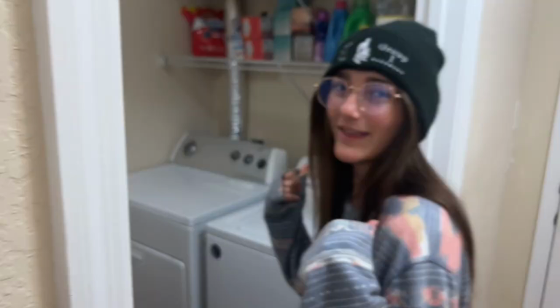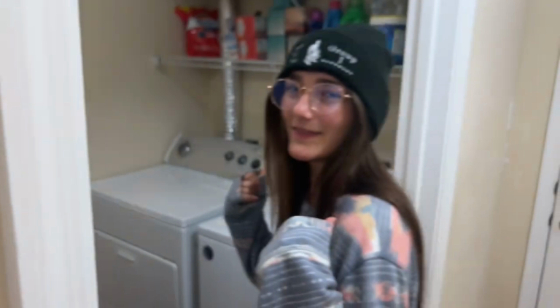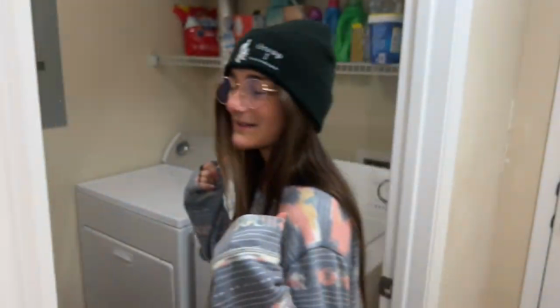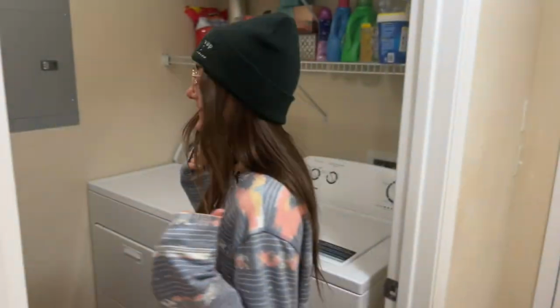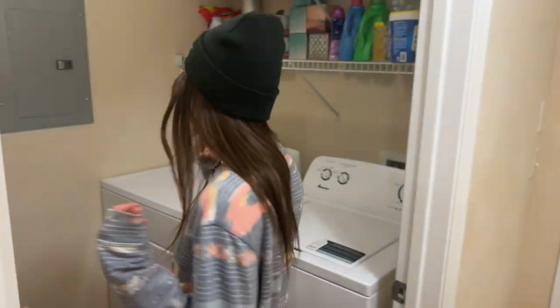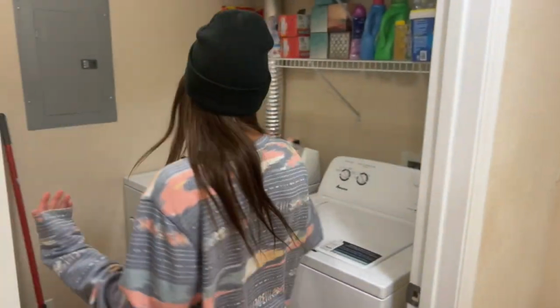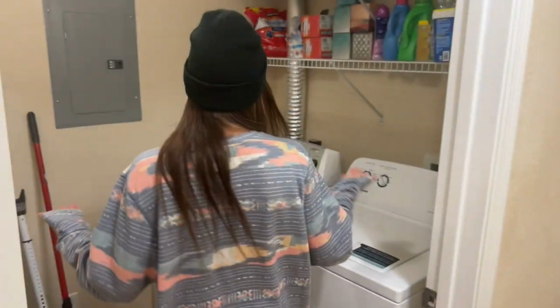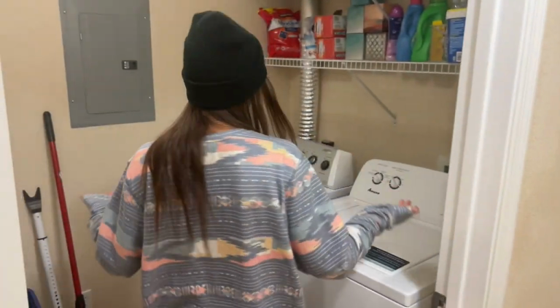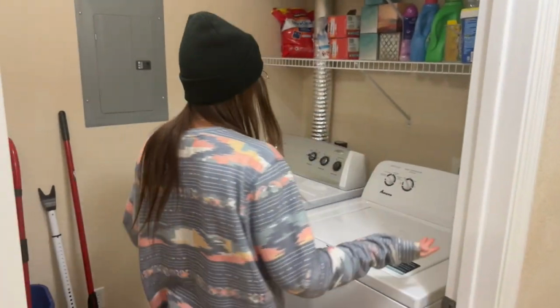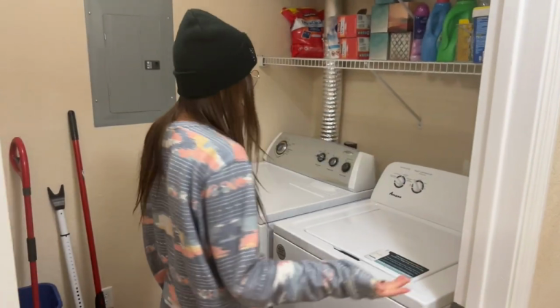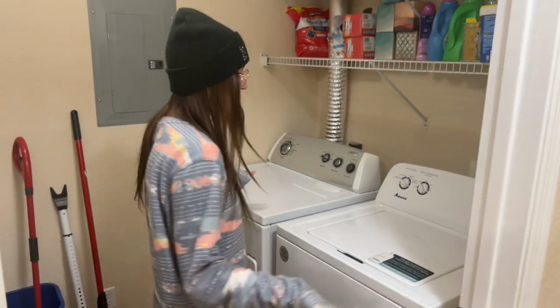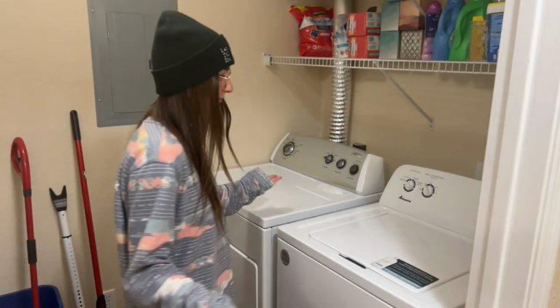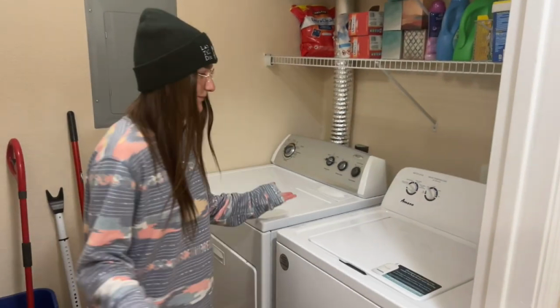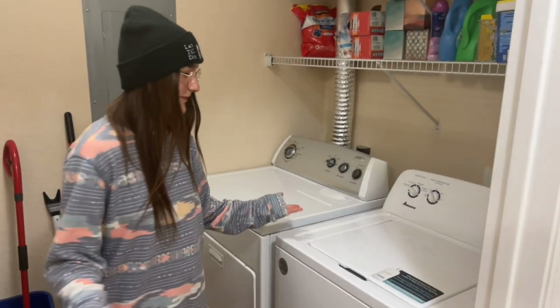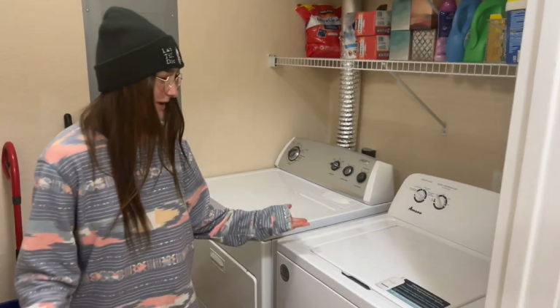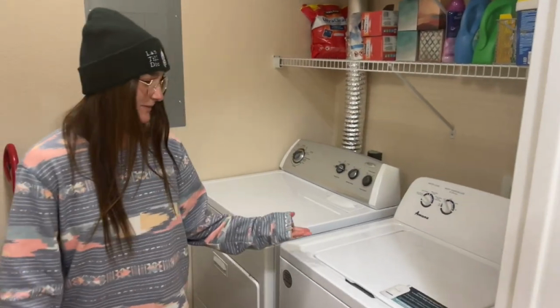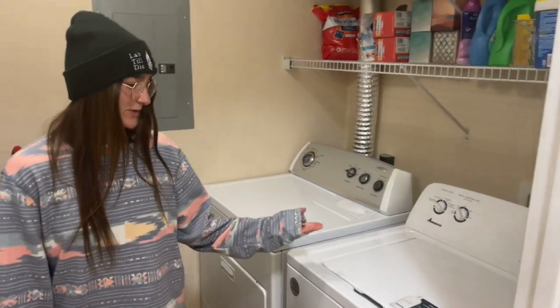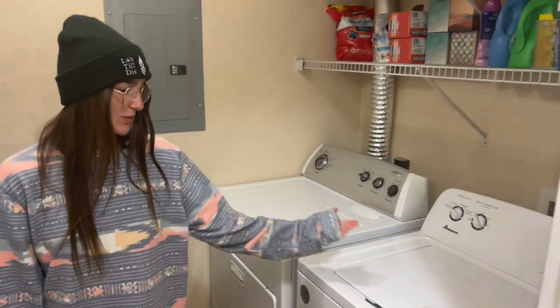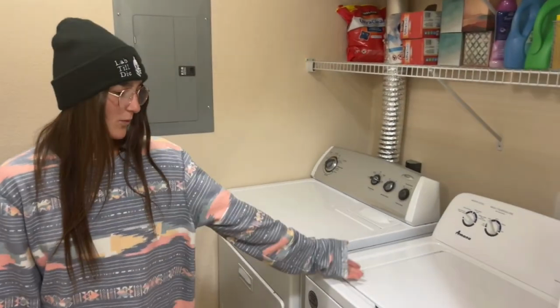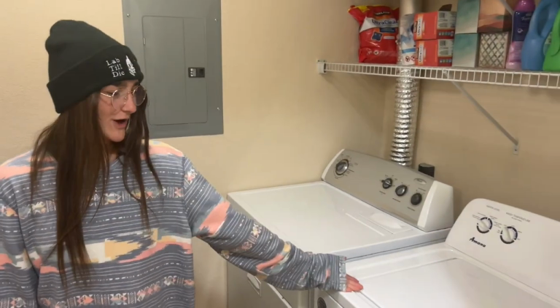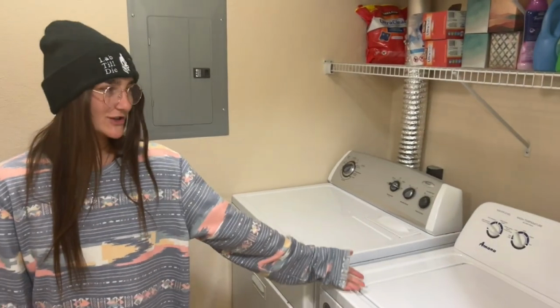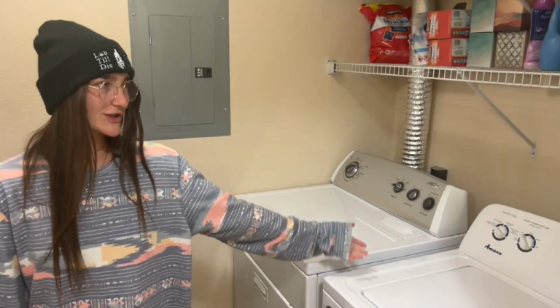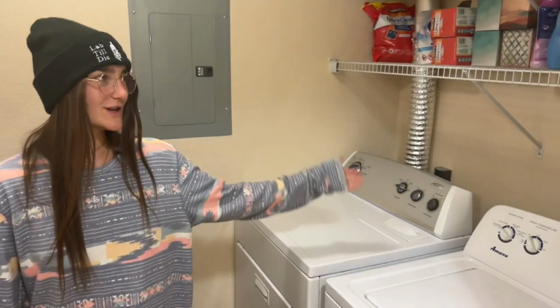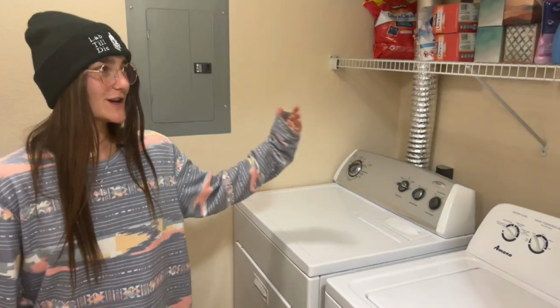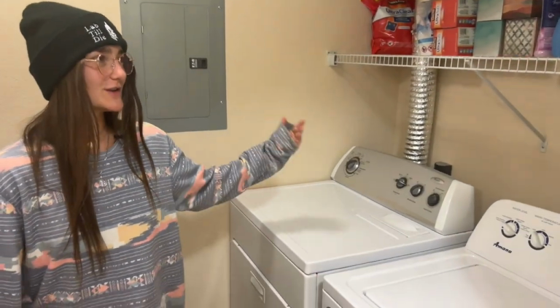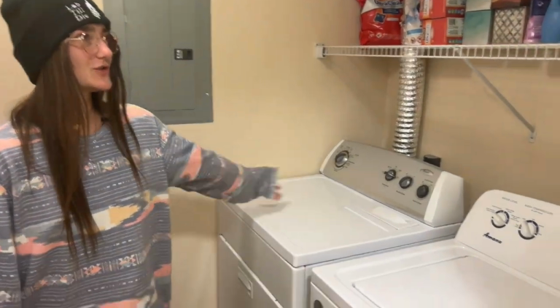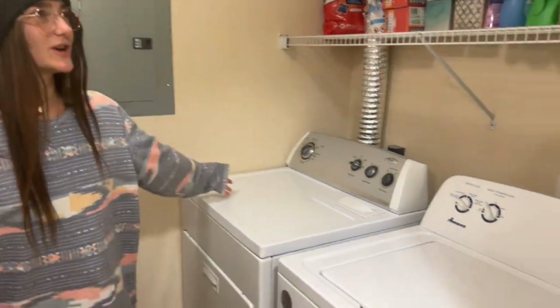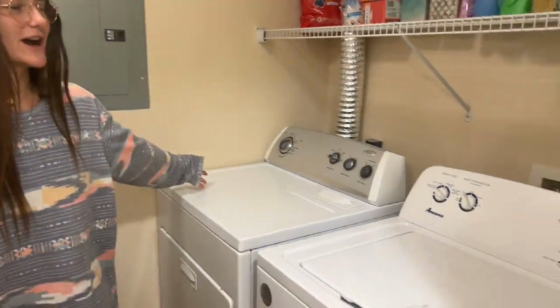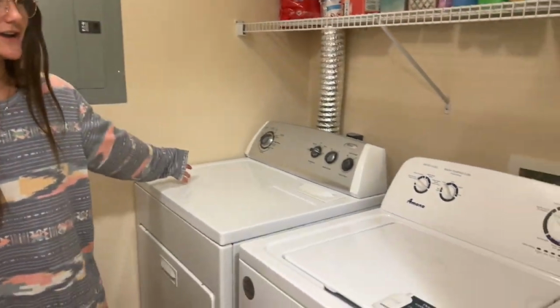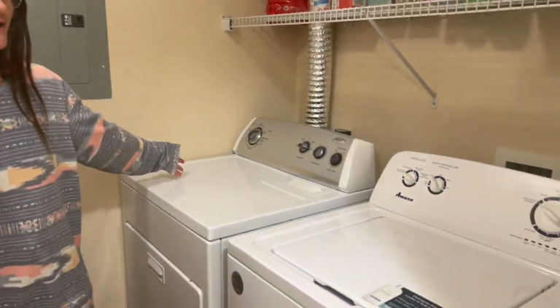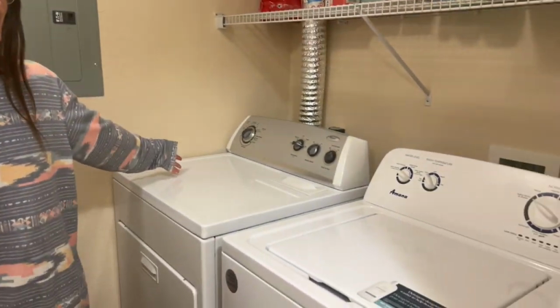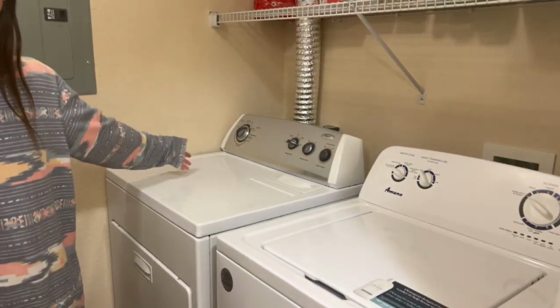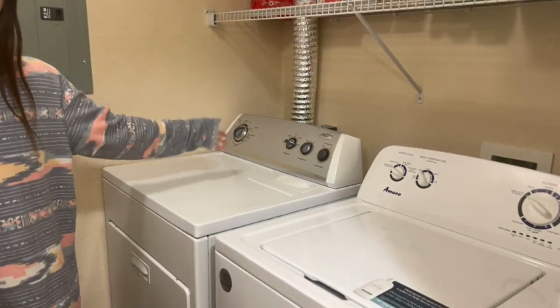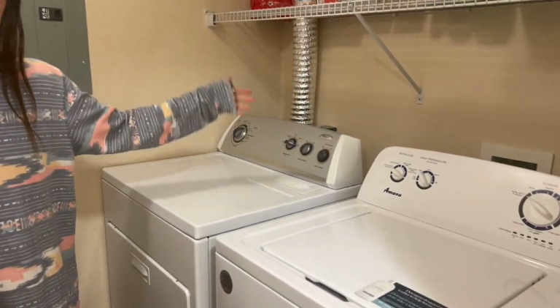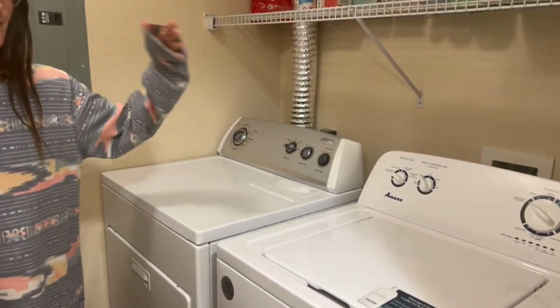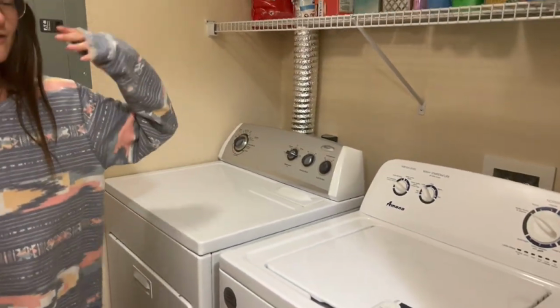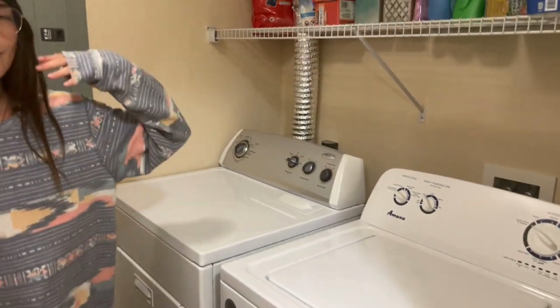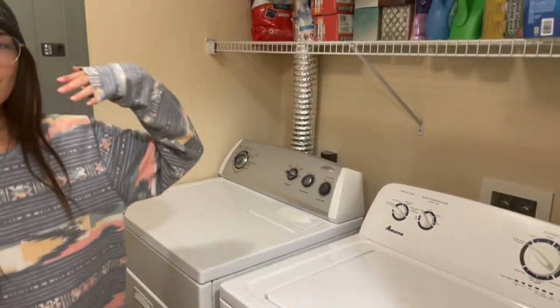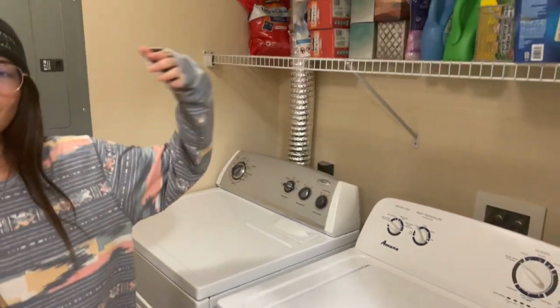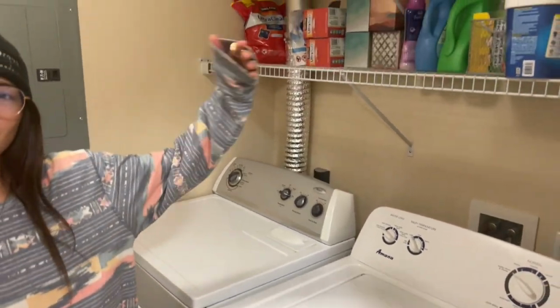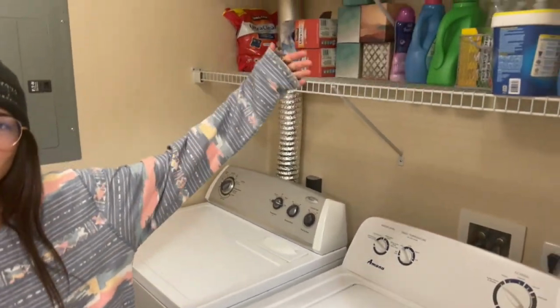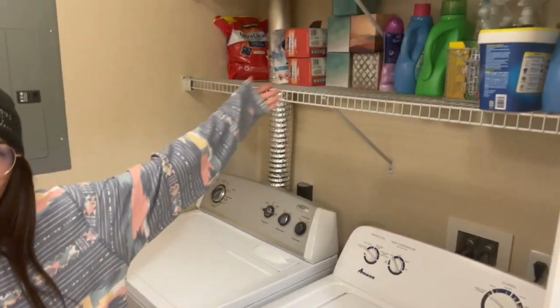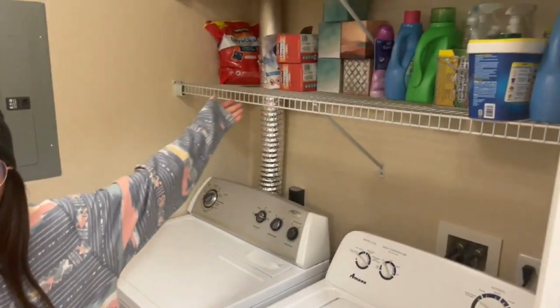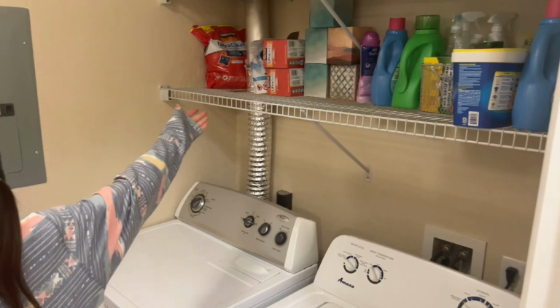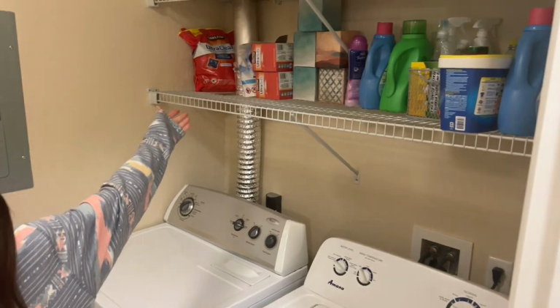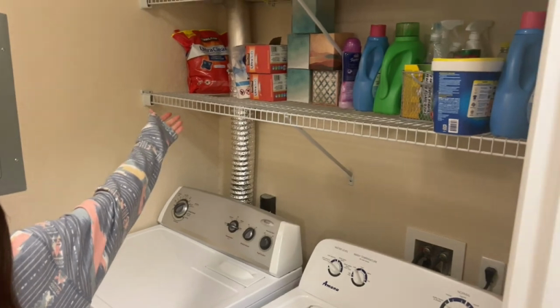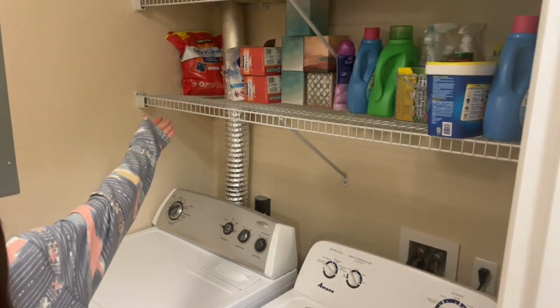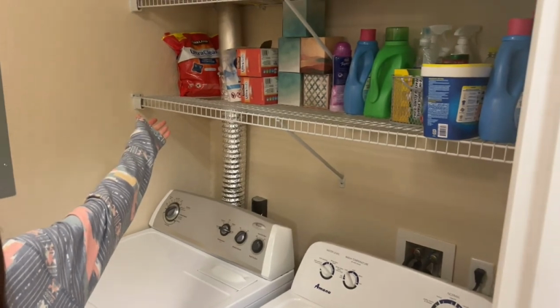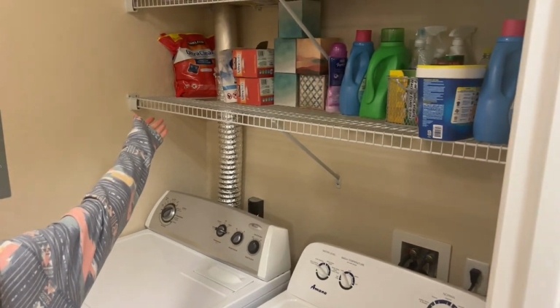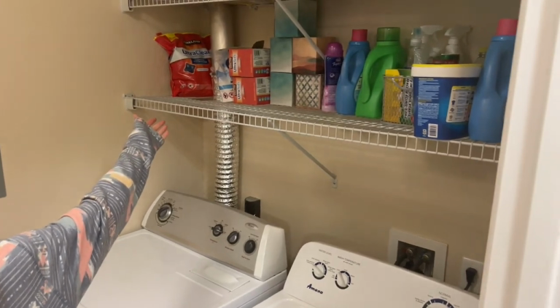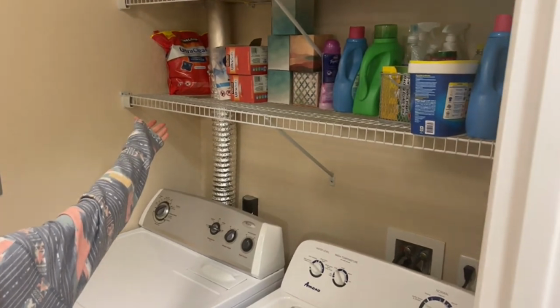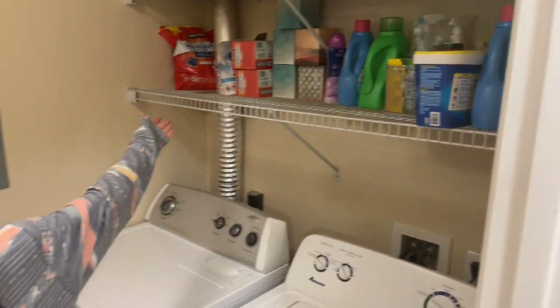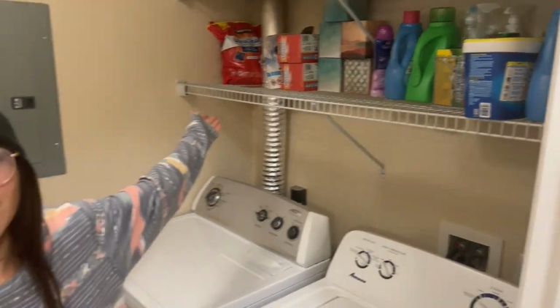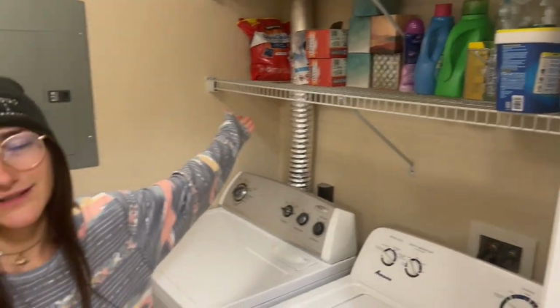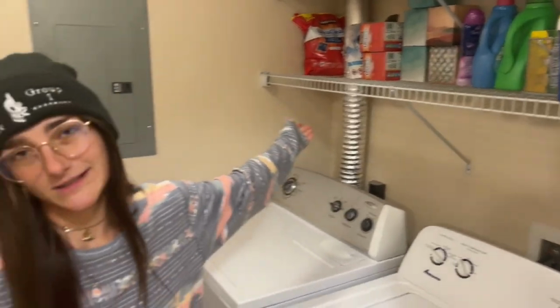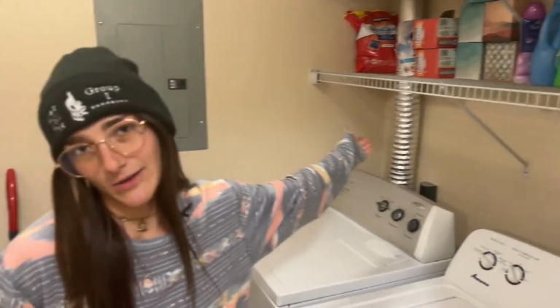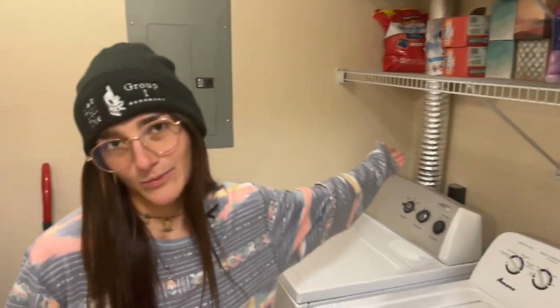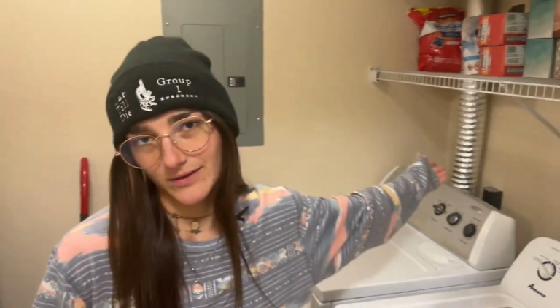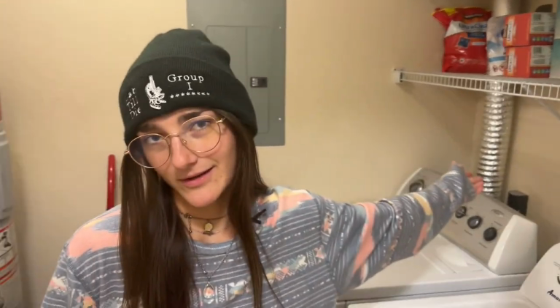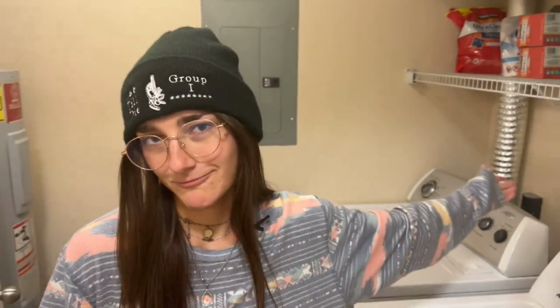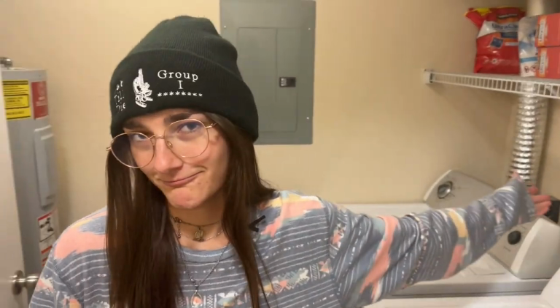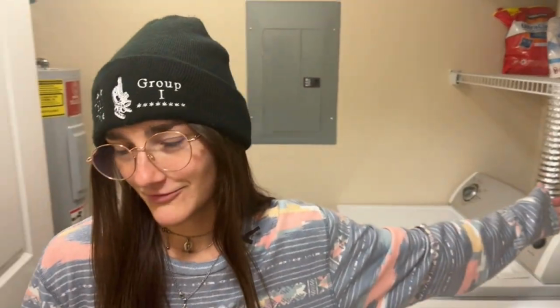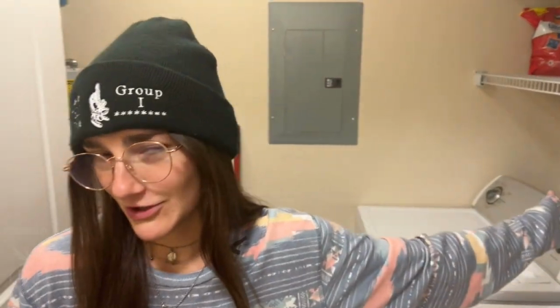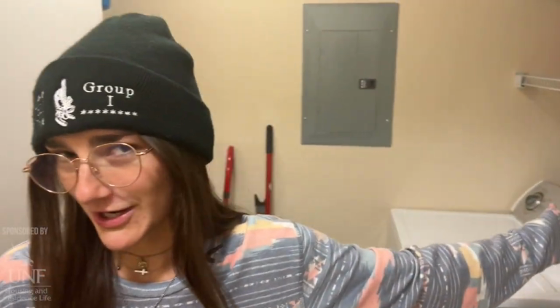This is our laundry room. It comes with a washer and a dryer. You unfortunately have to buy all that stuff — it doesn't come with it. Sorry.